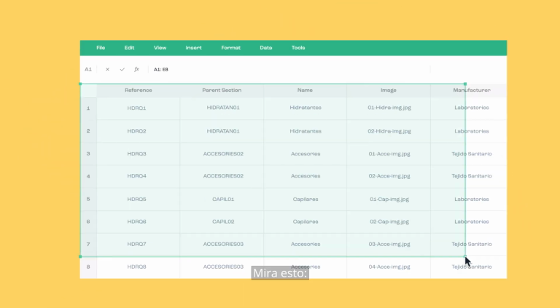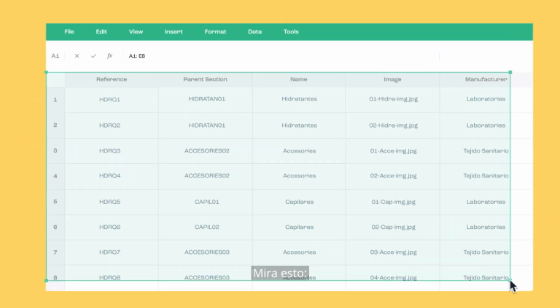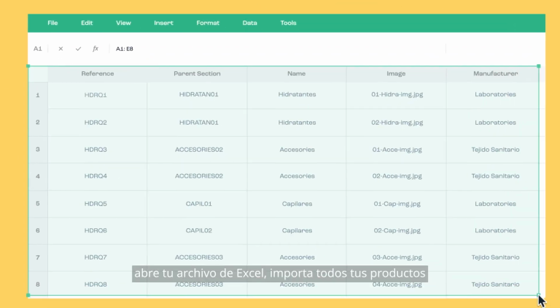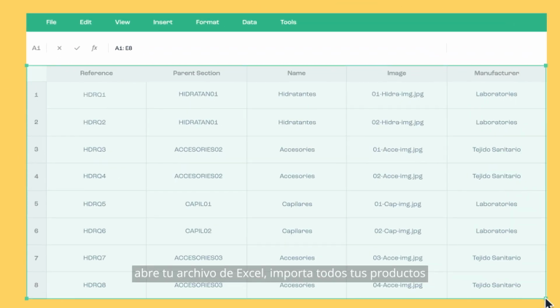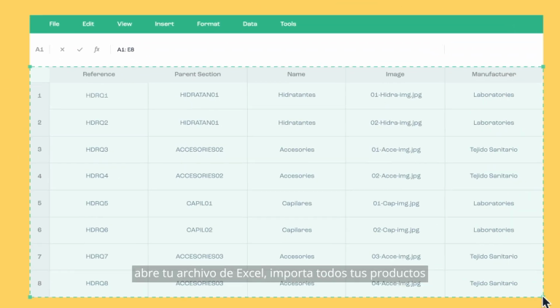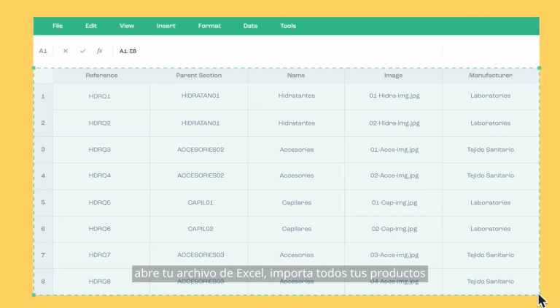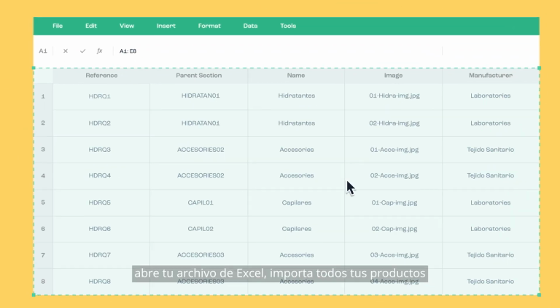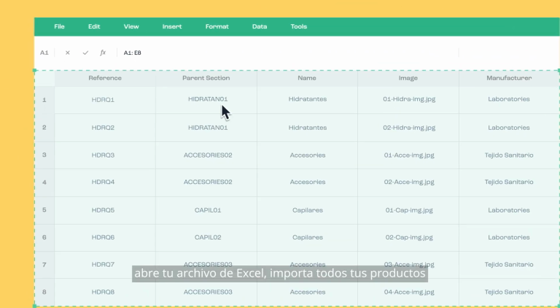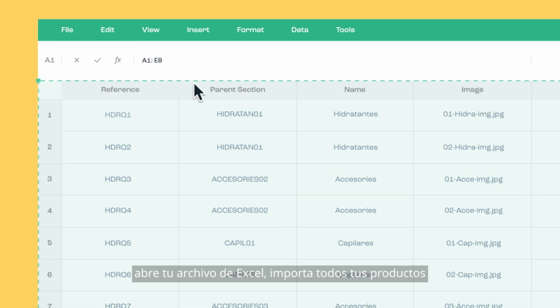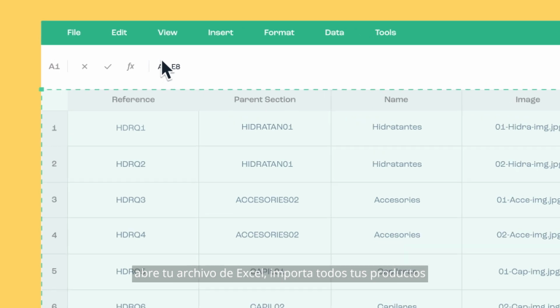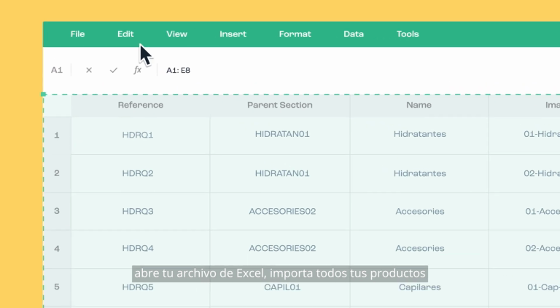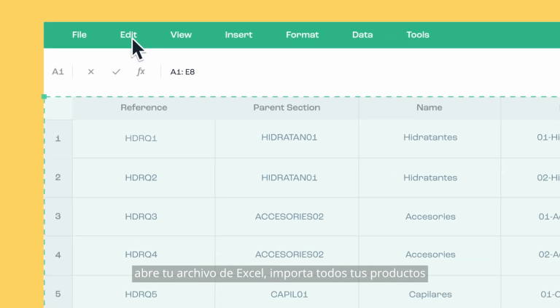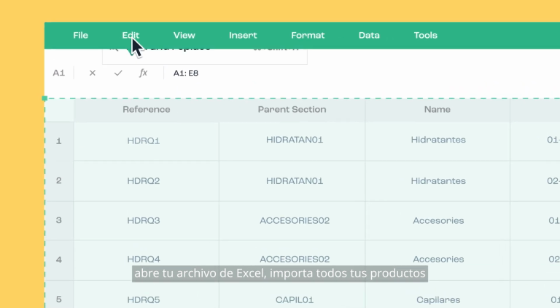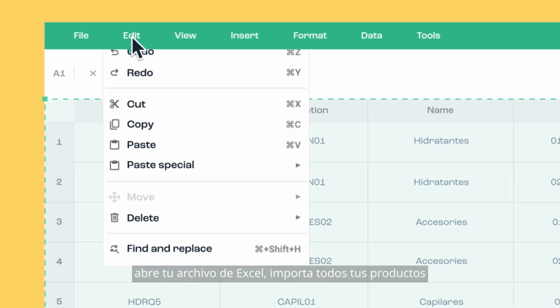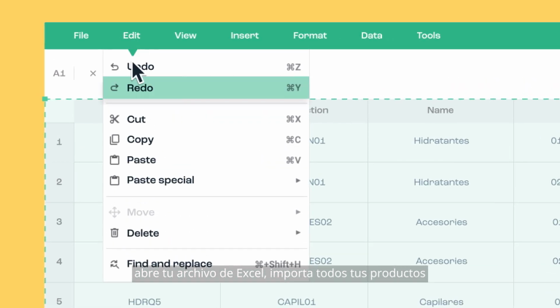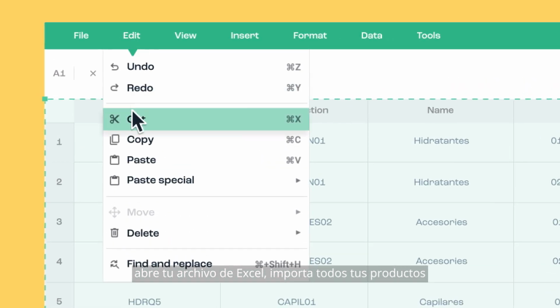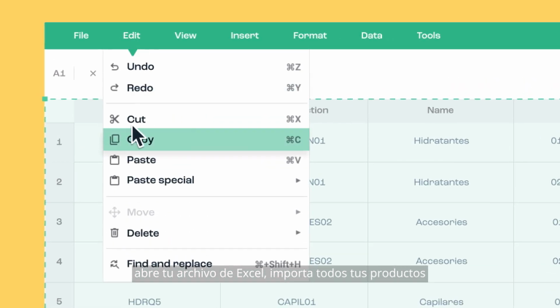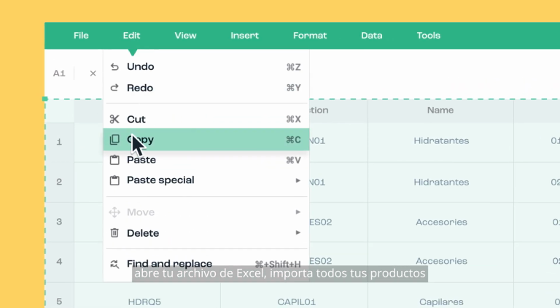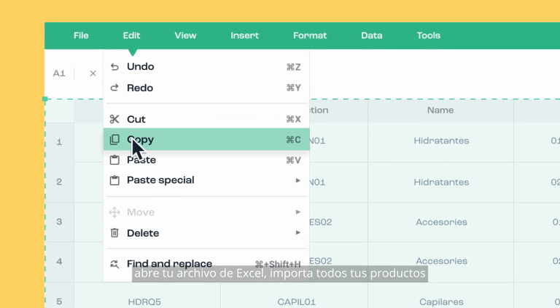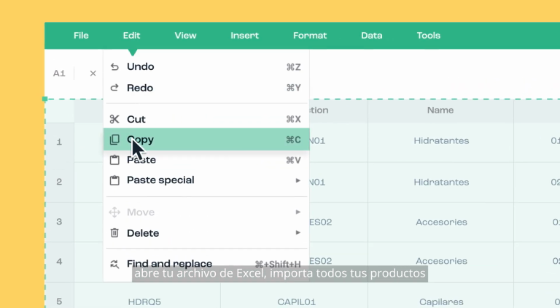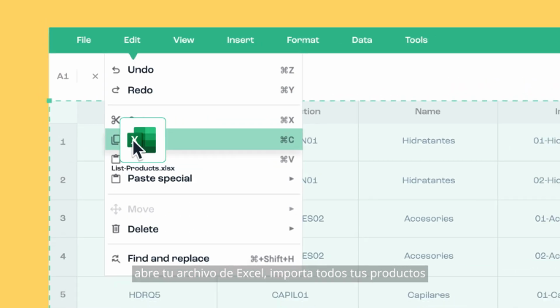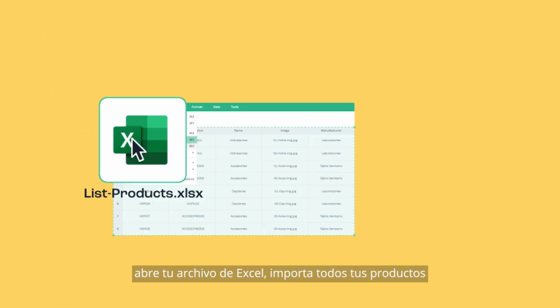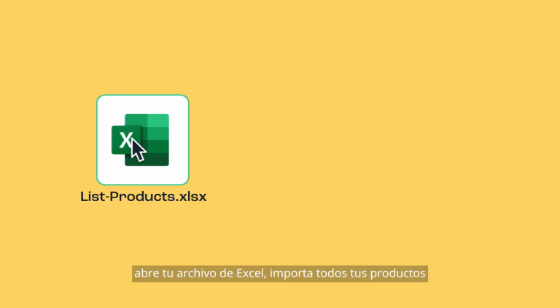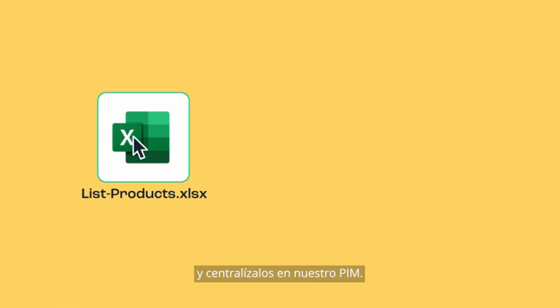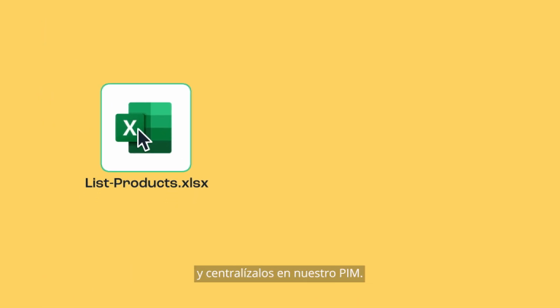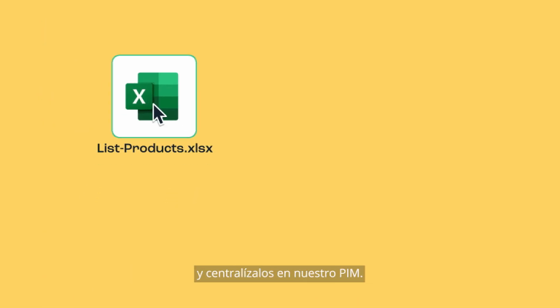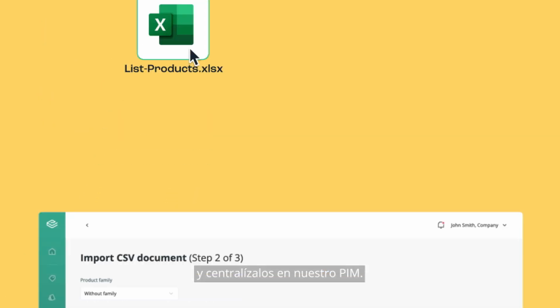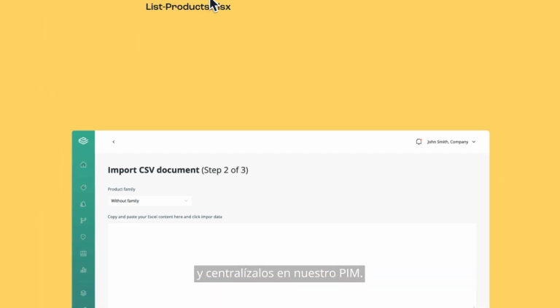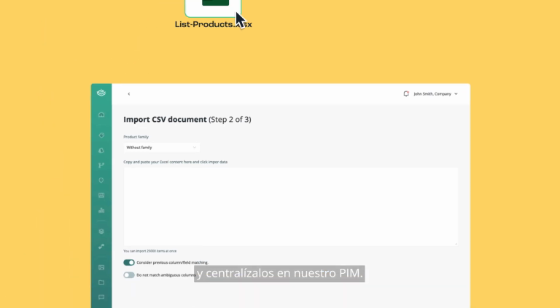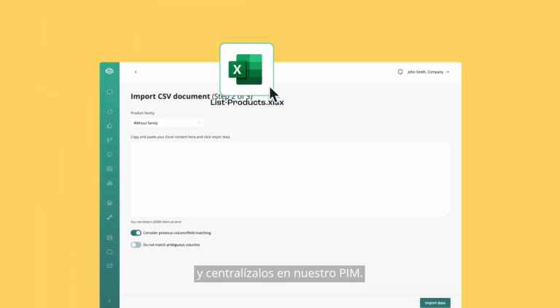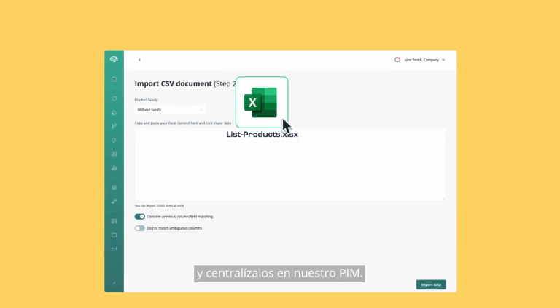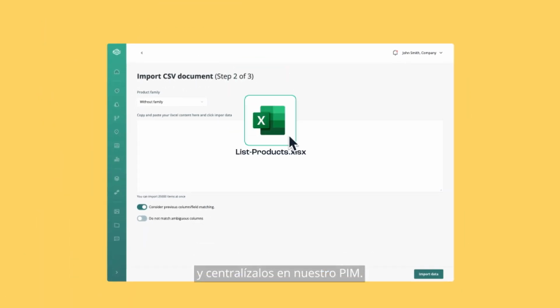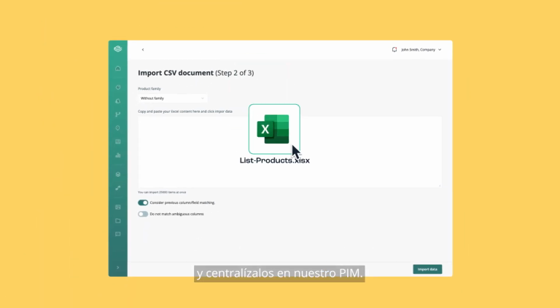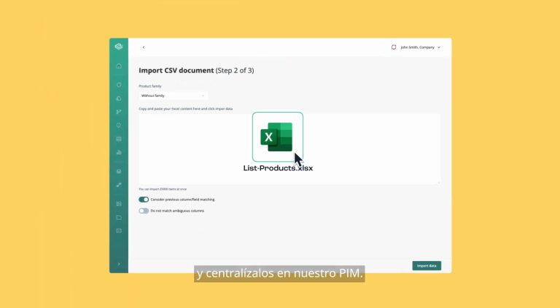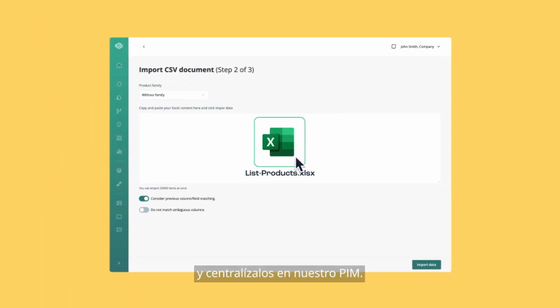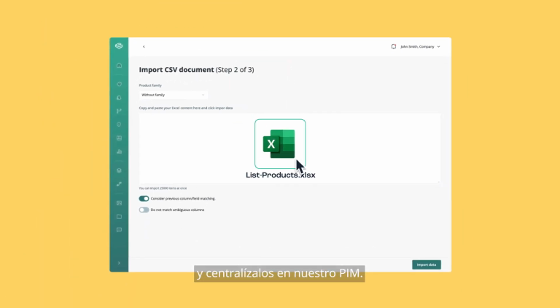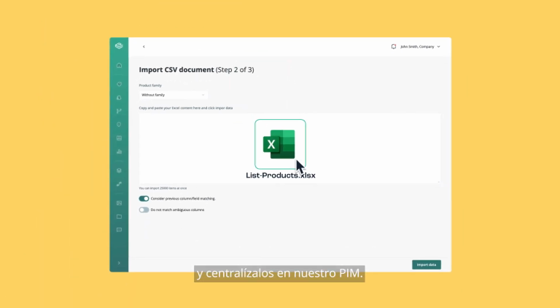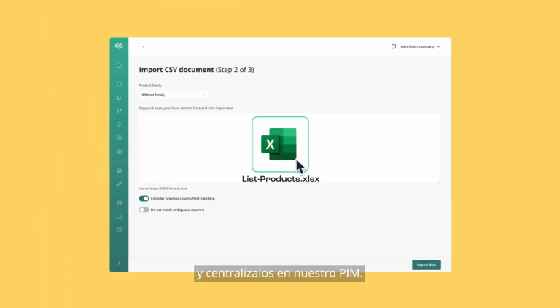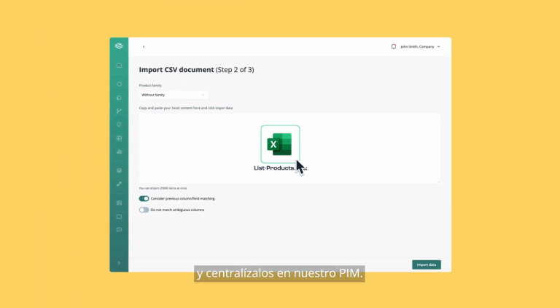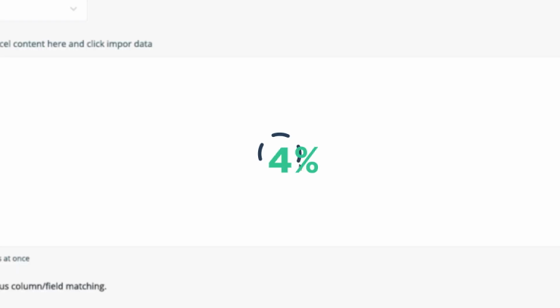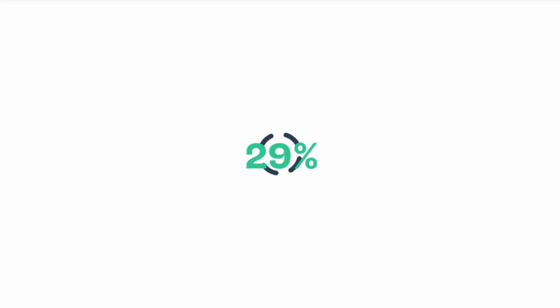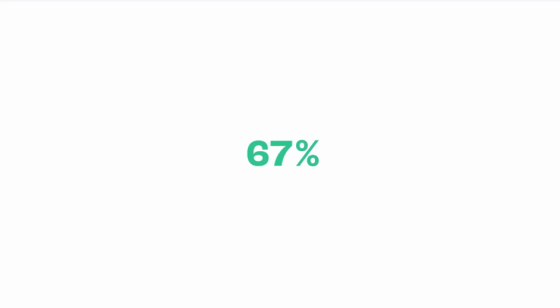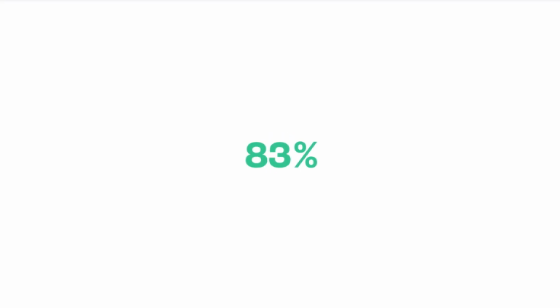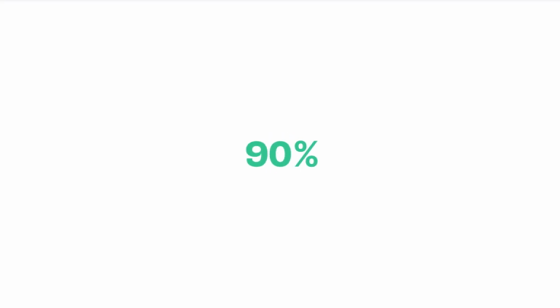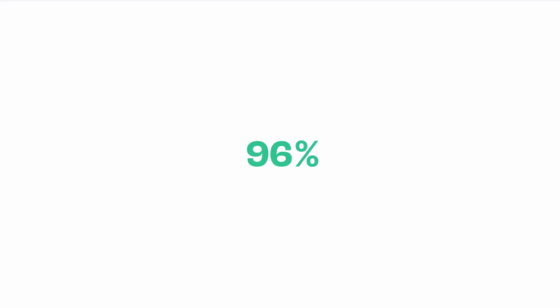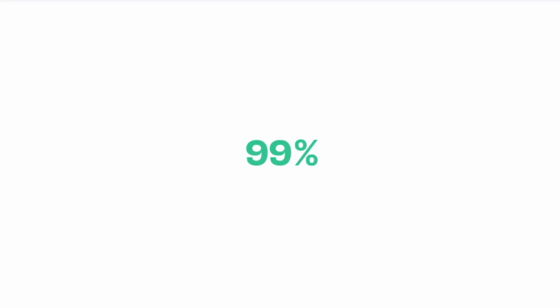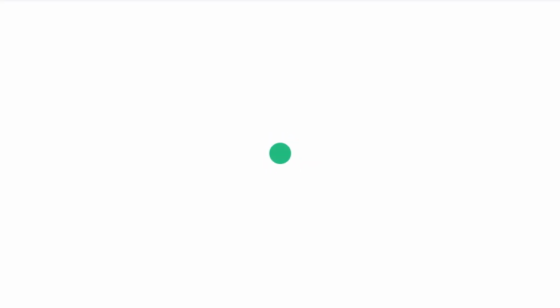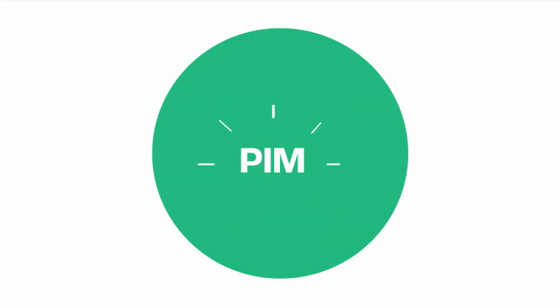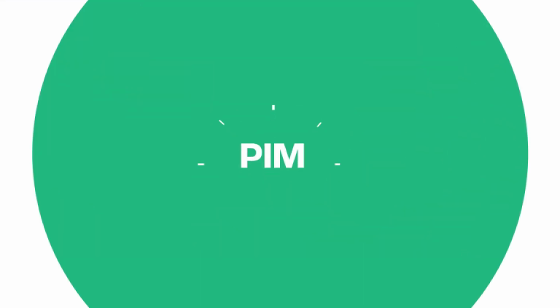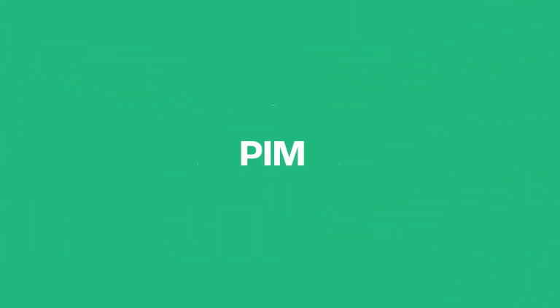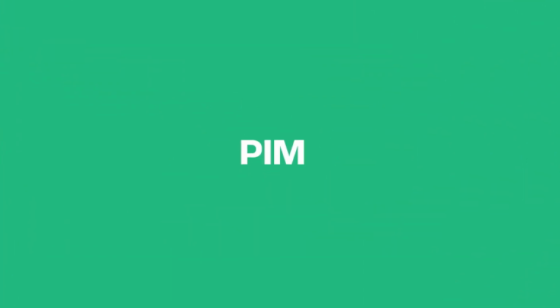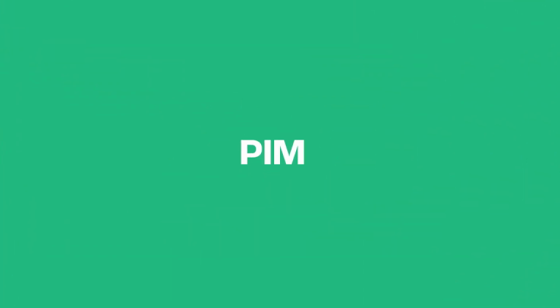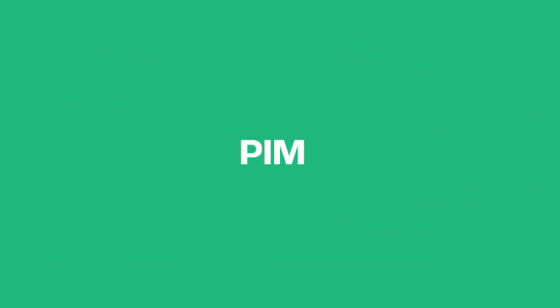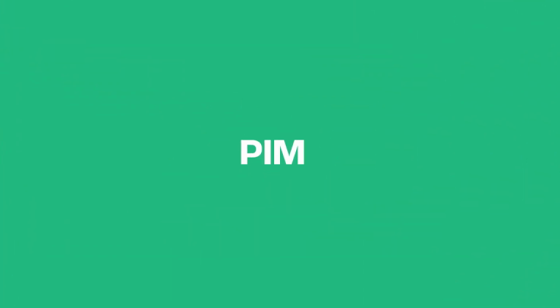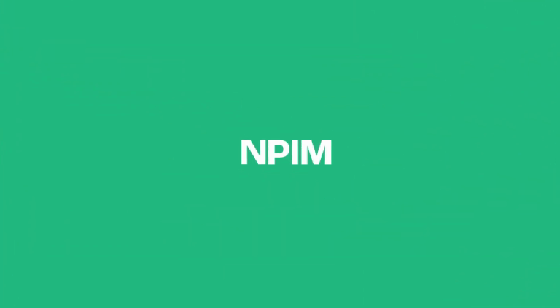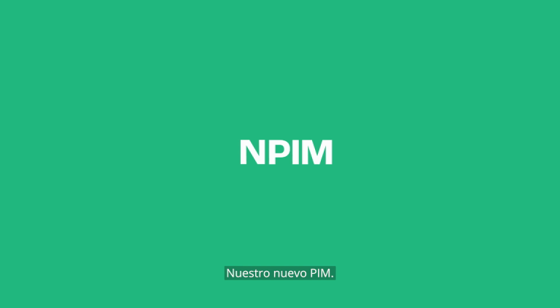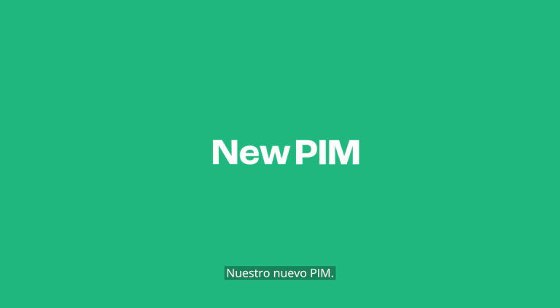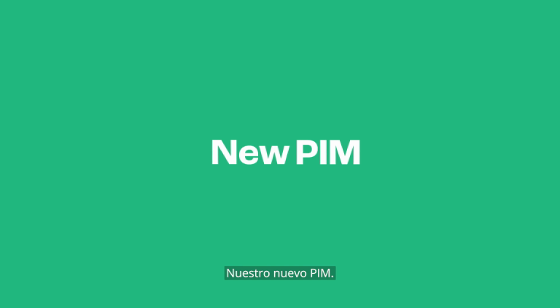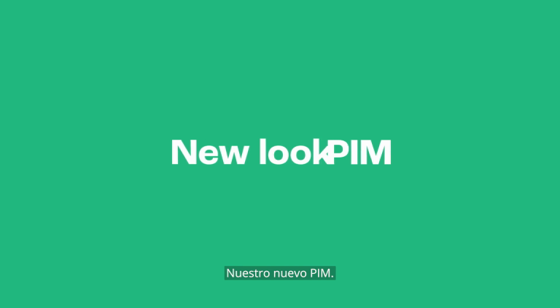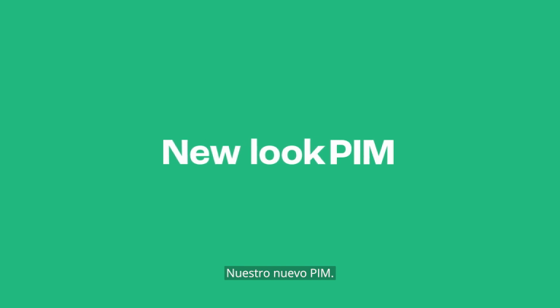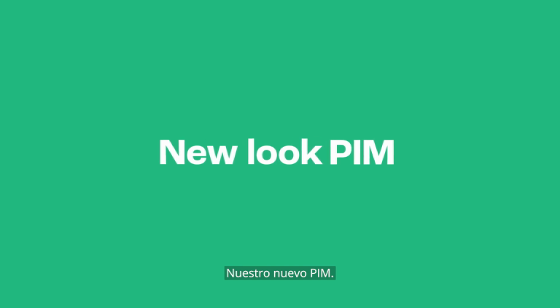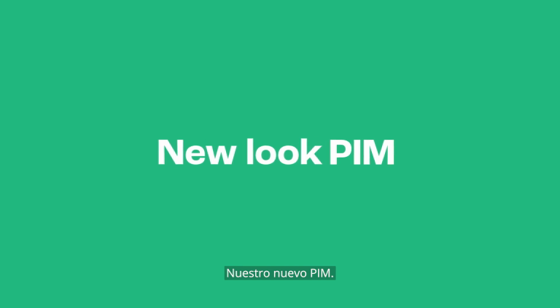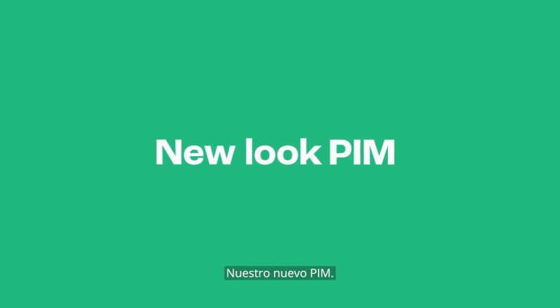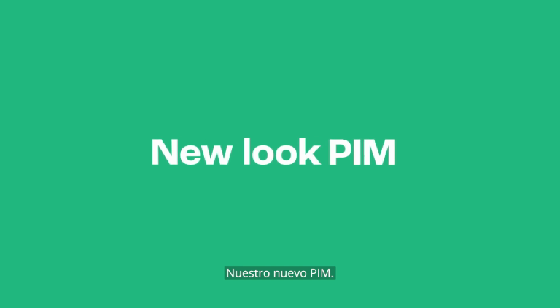Open your Excel, import all your products and centralize them in our PIM. Our new PIM.